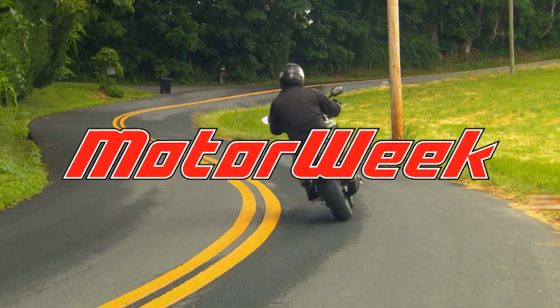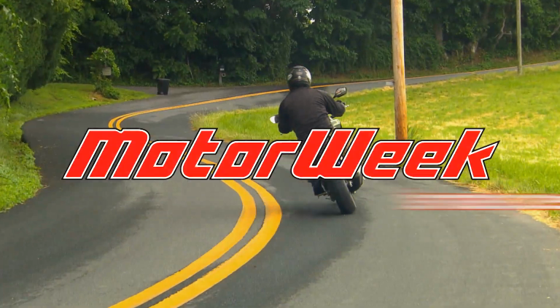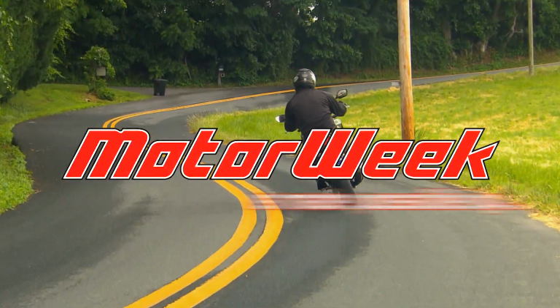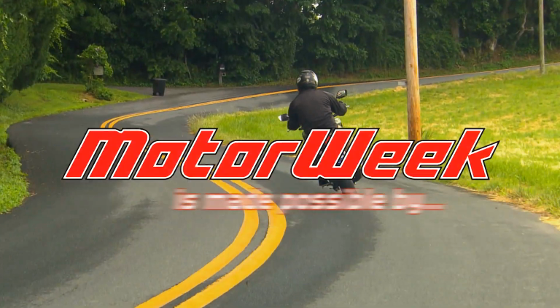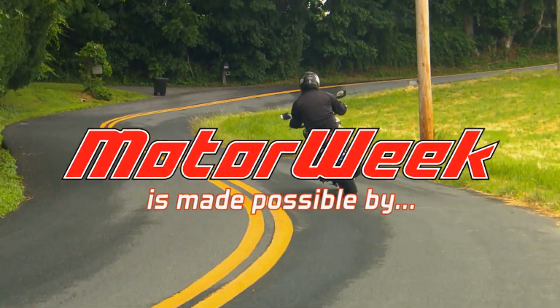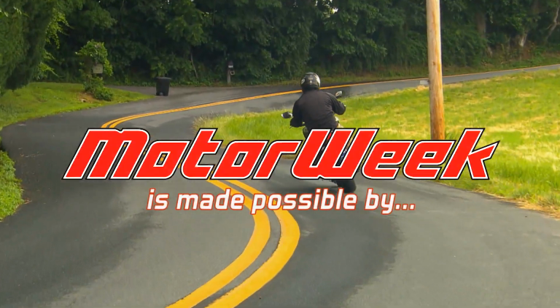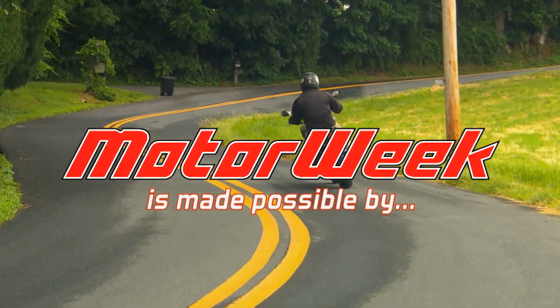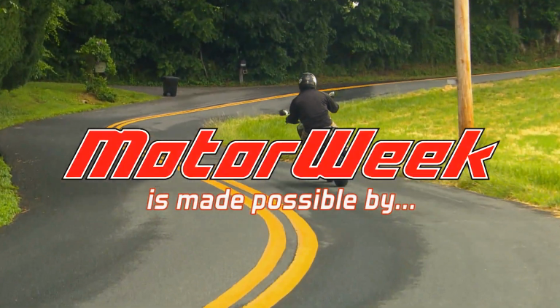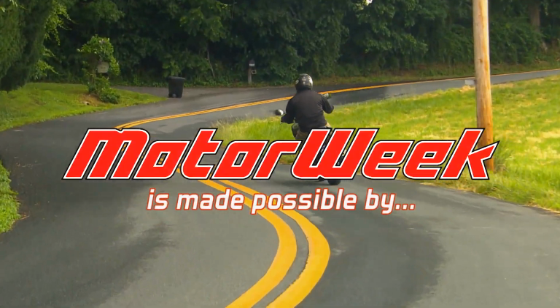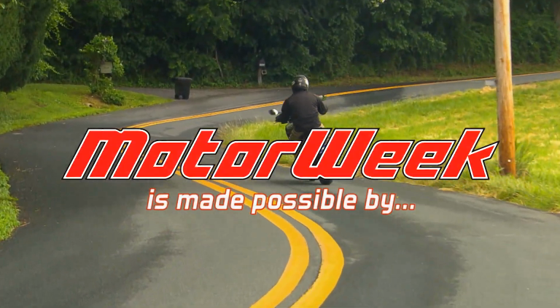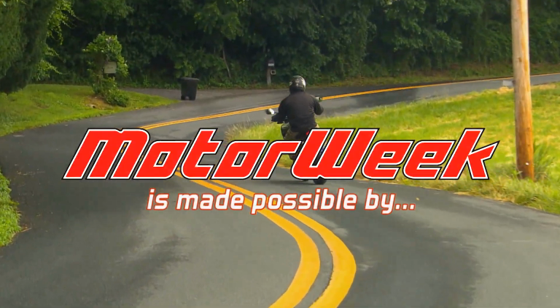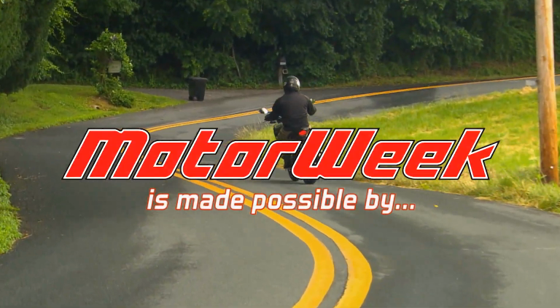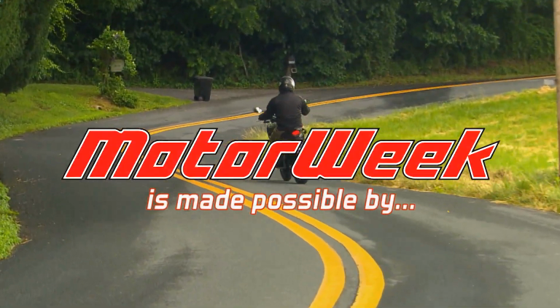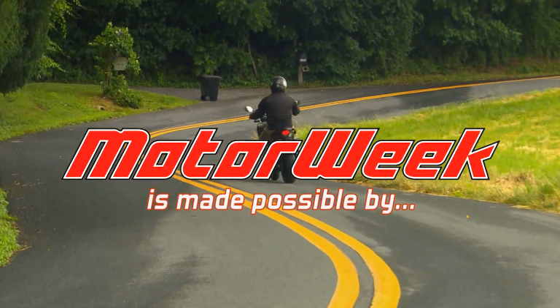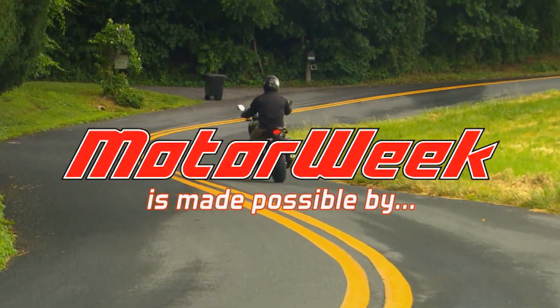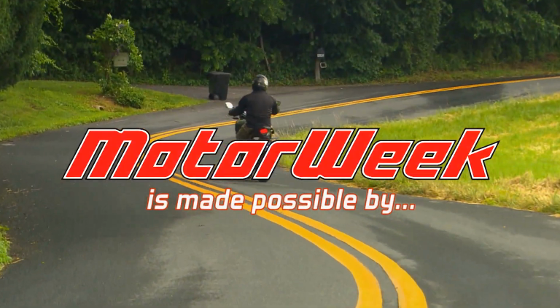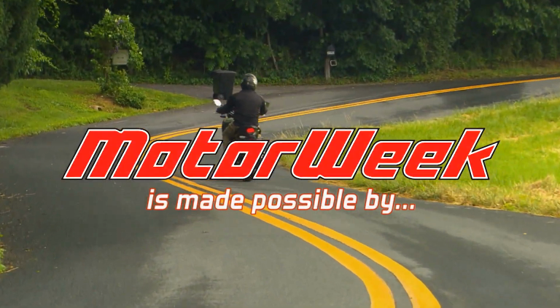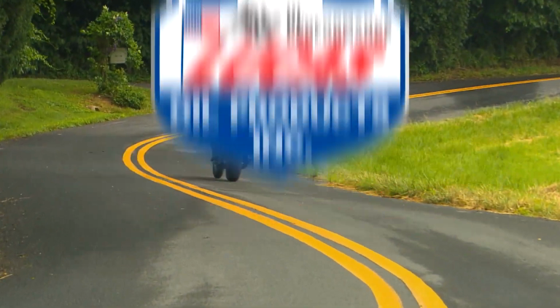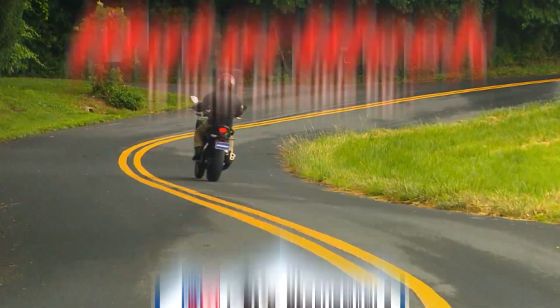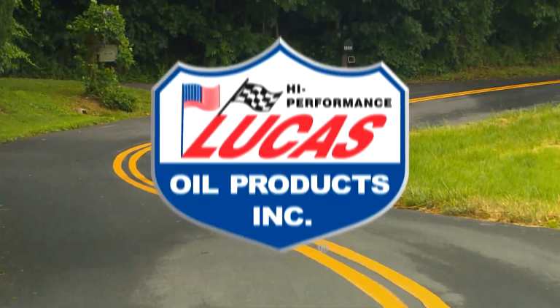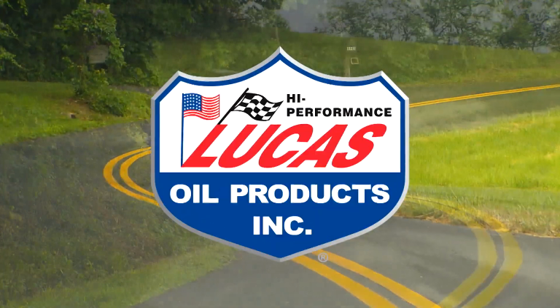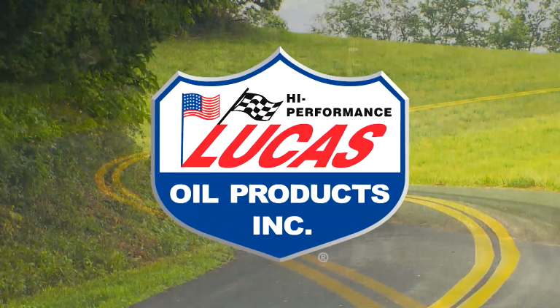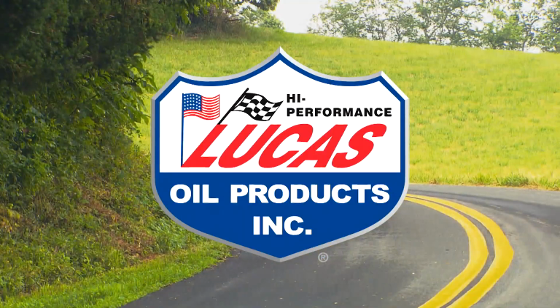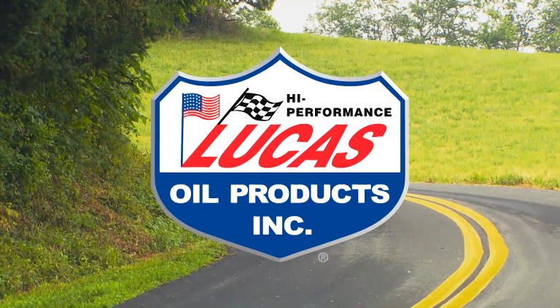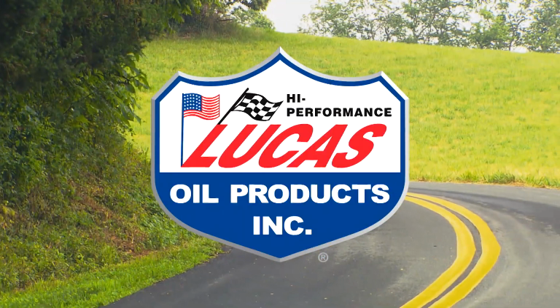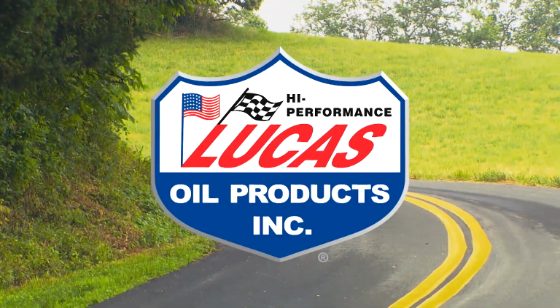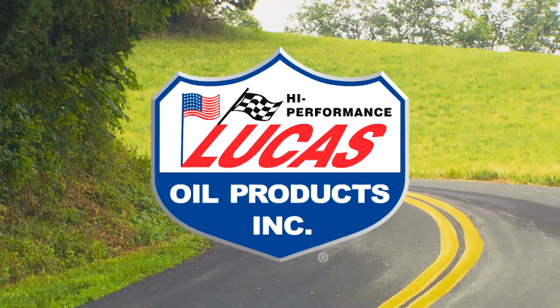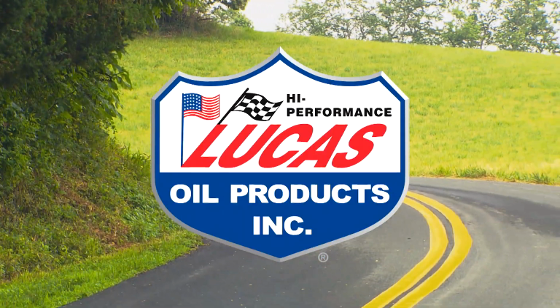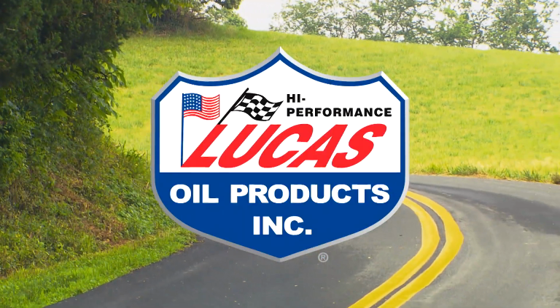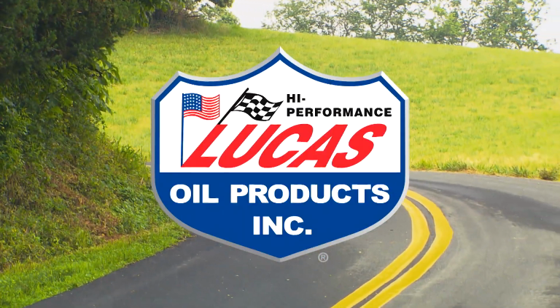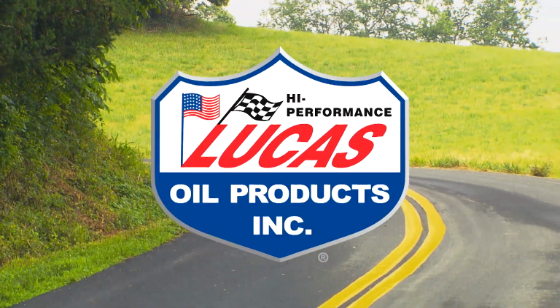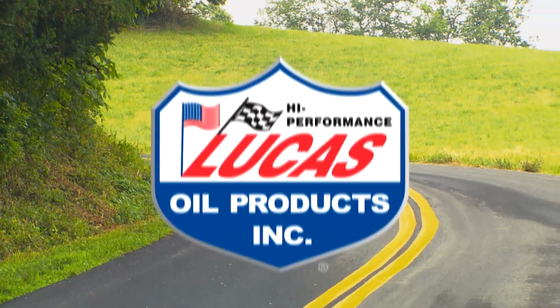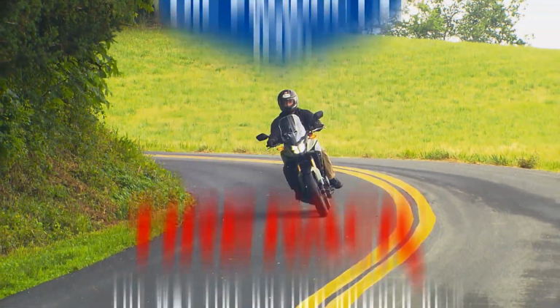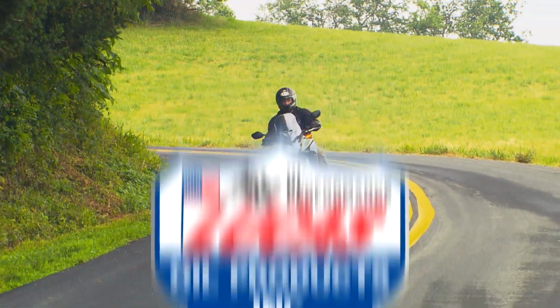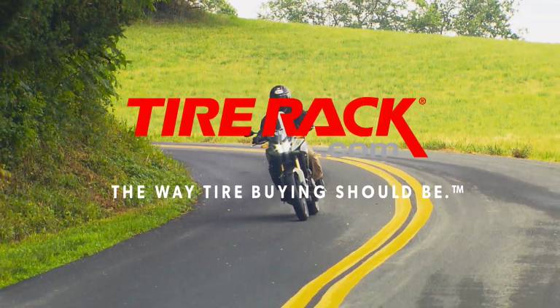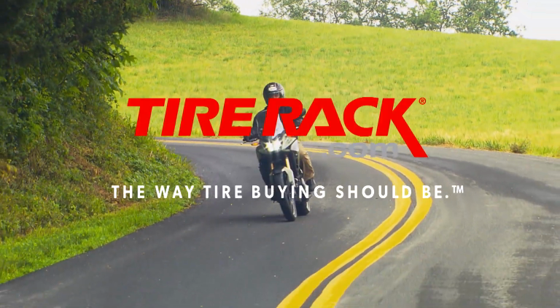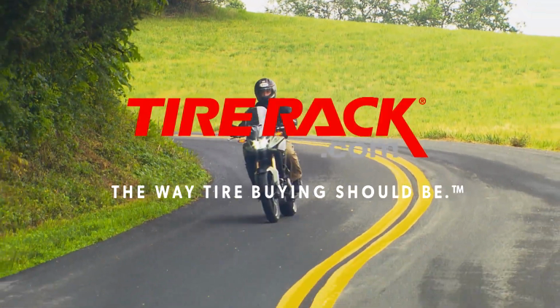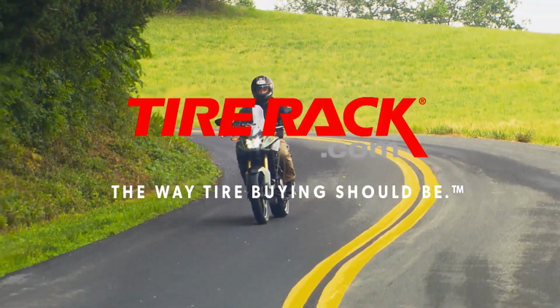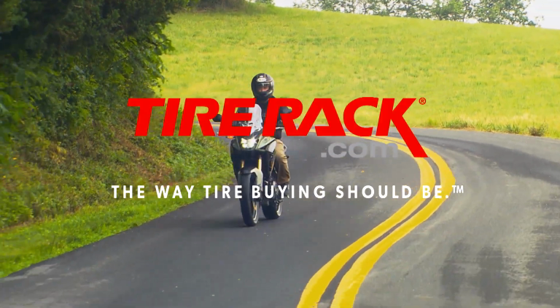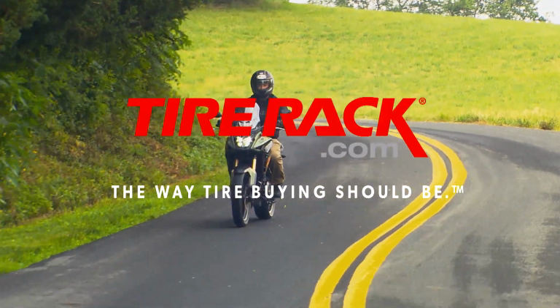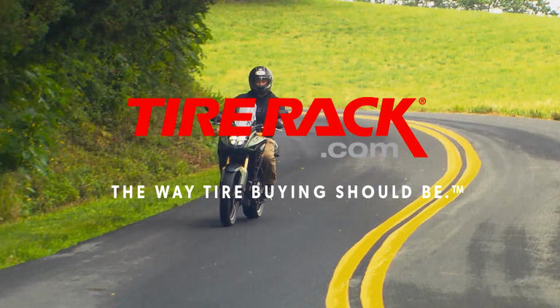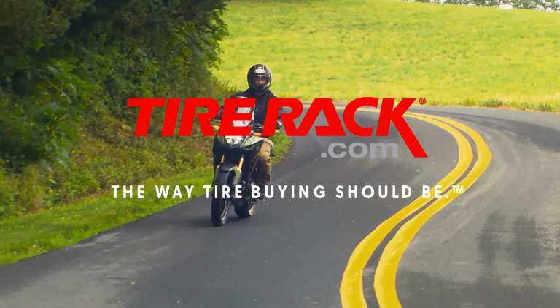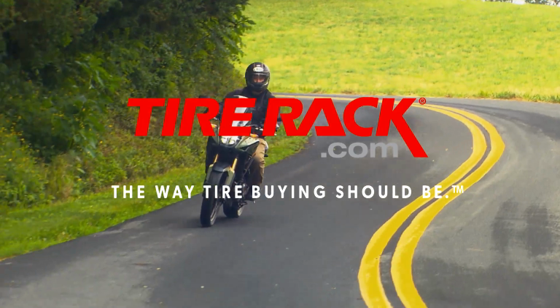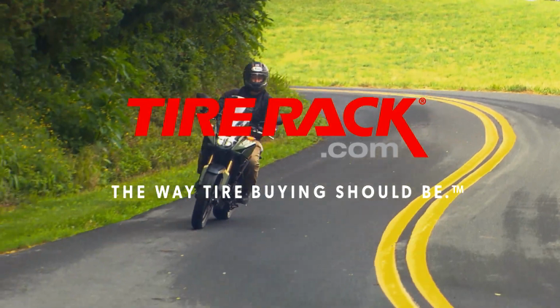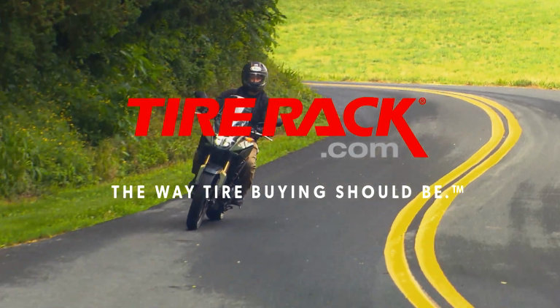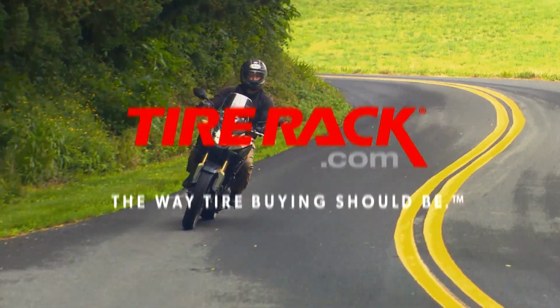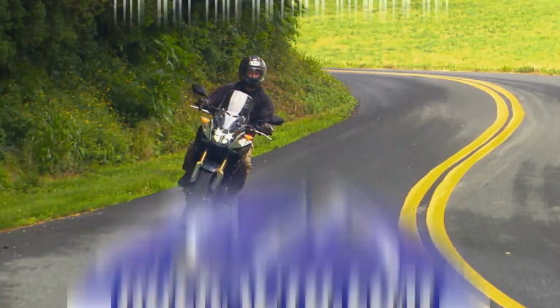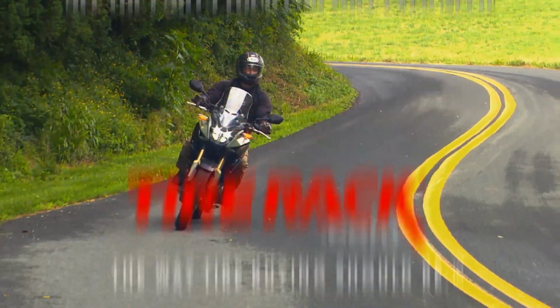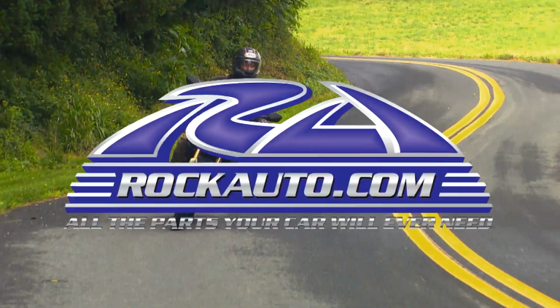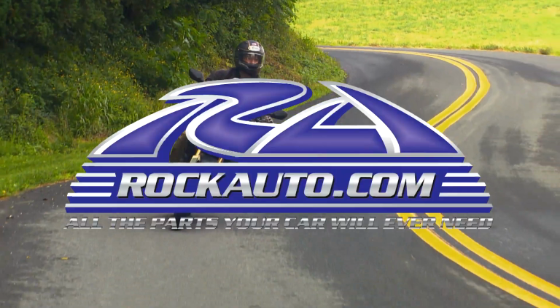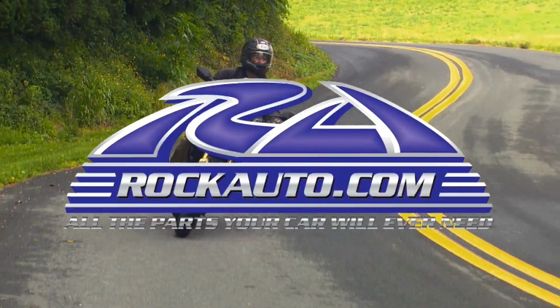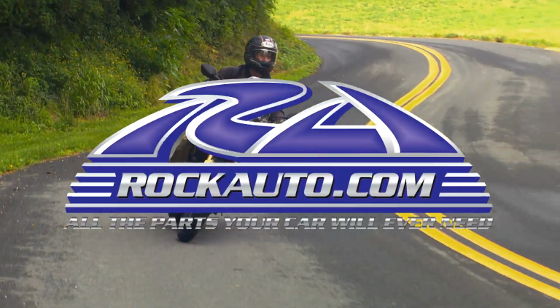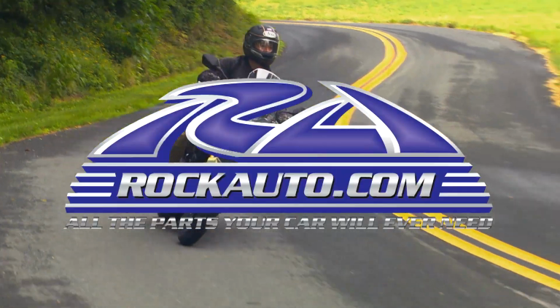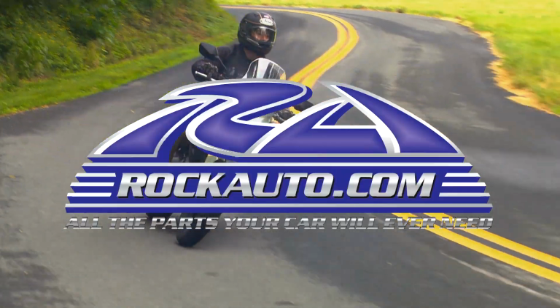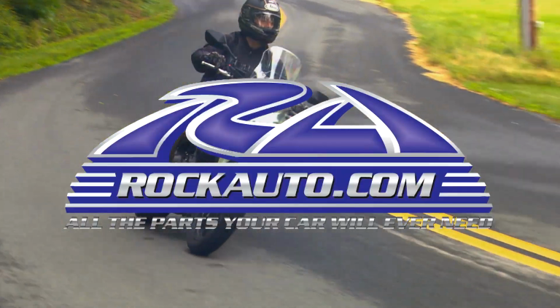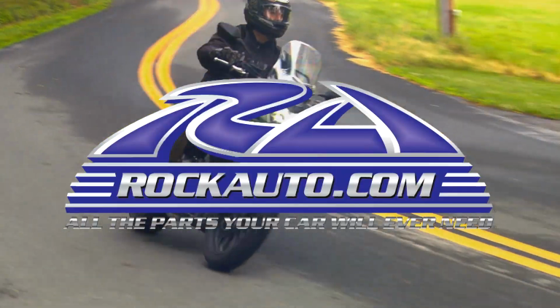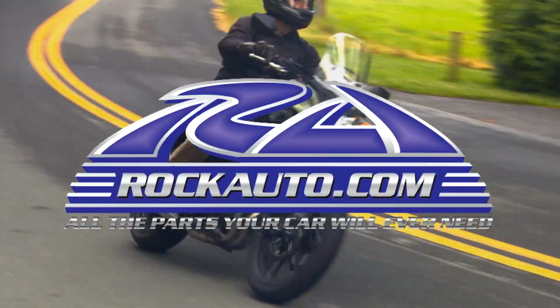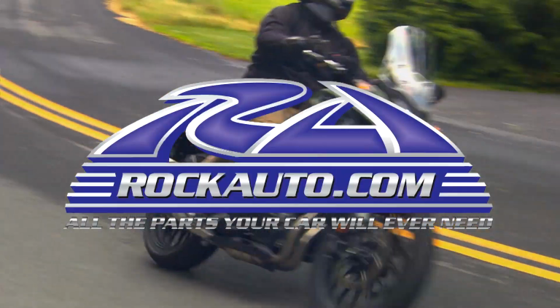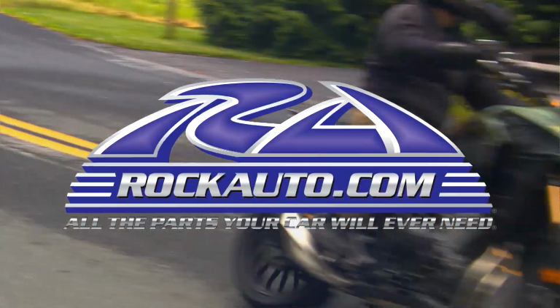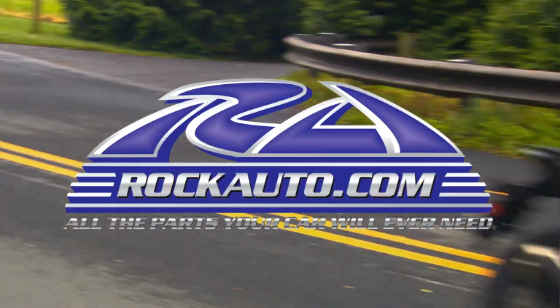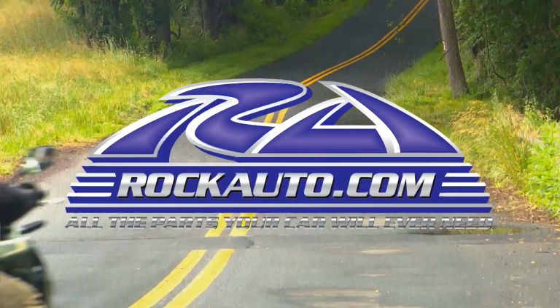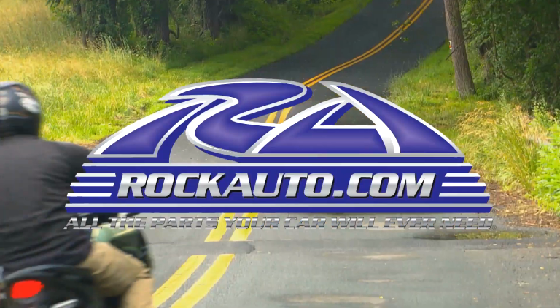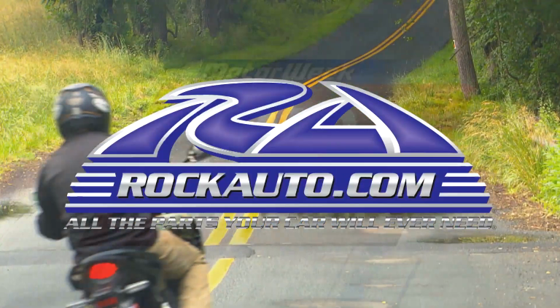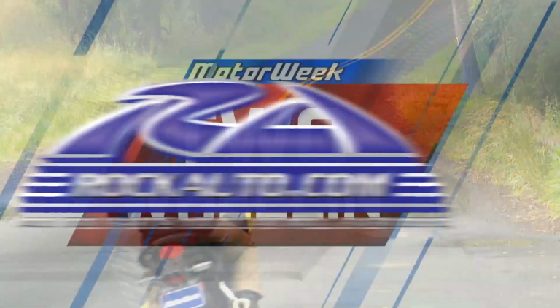MotorWeek is made possible by Lucas Oil, TireRack.com, and RockAuto.com.